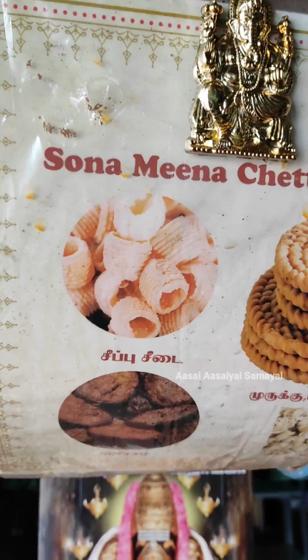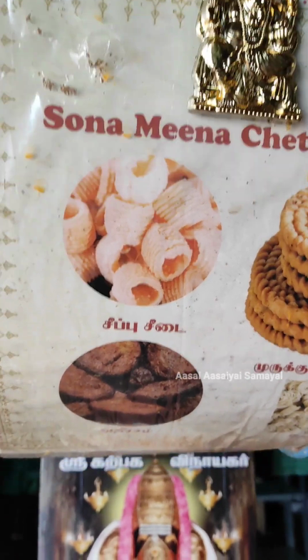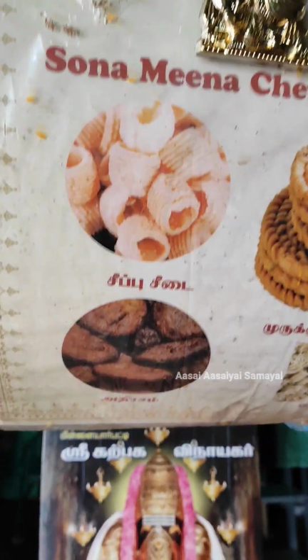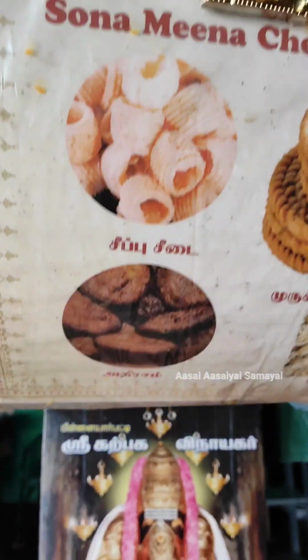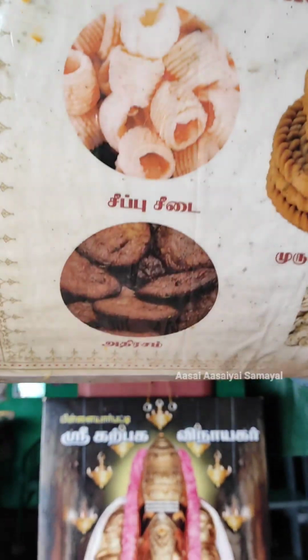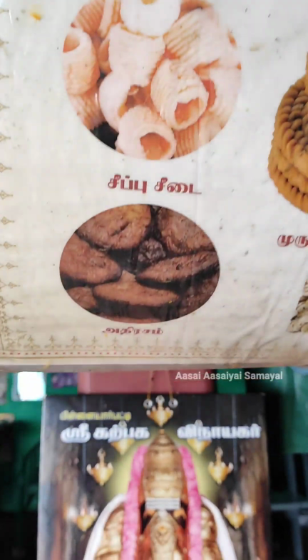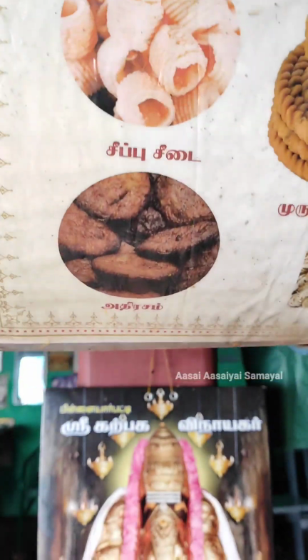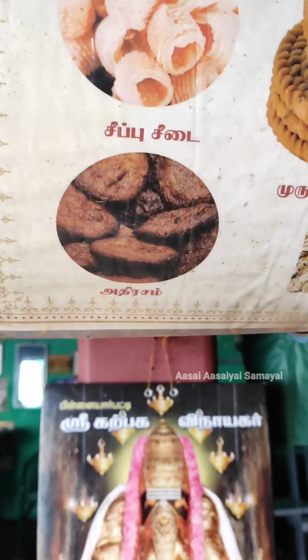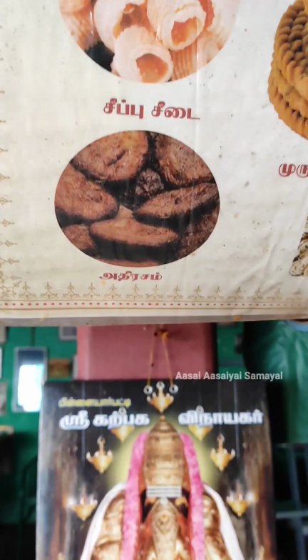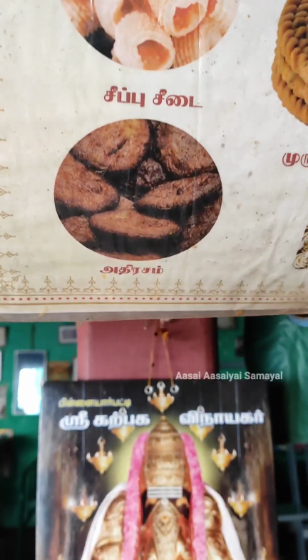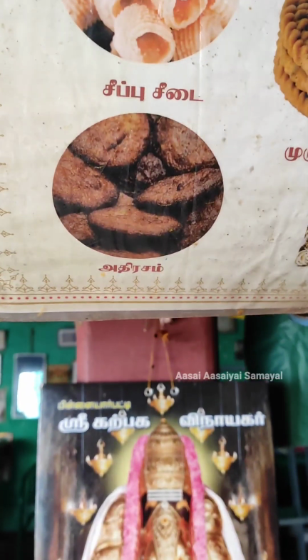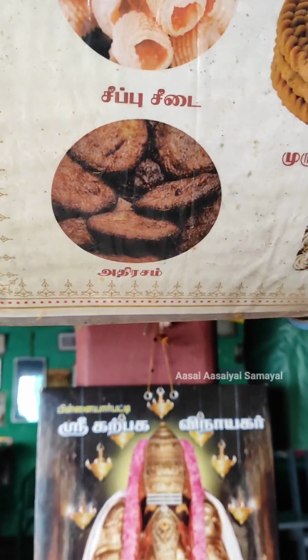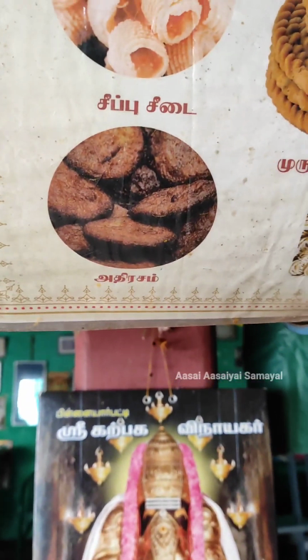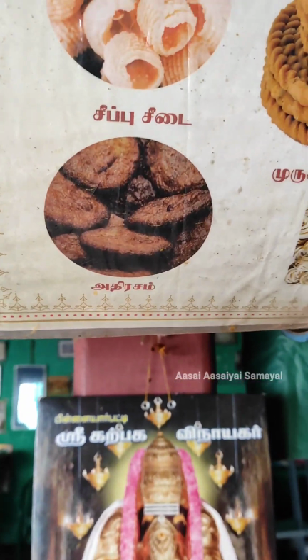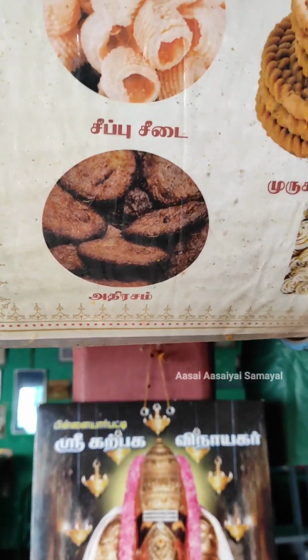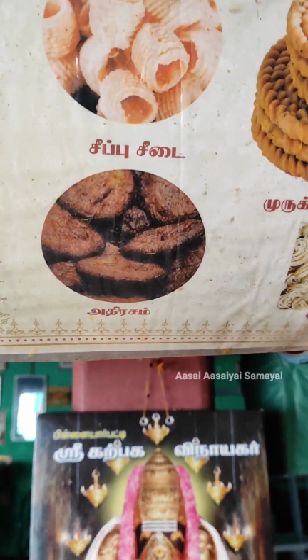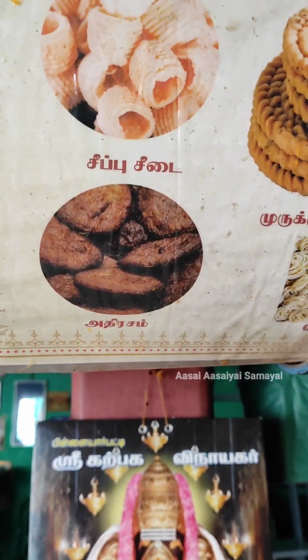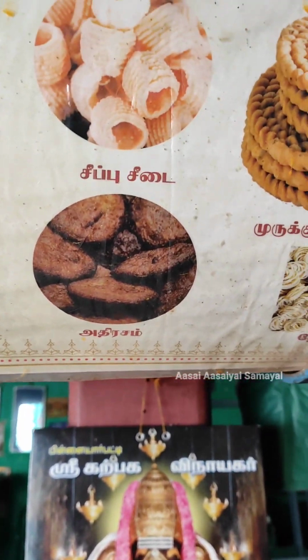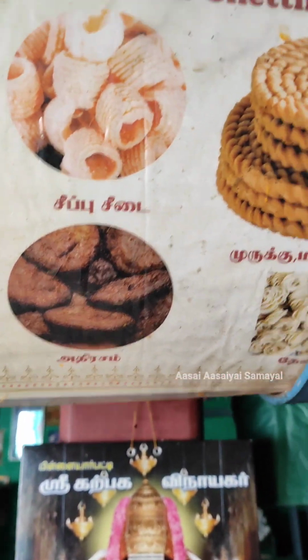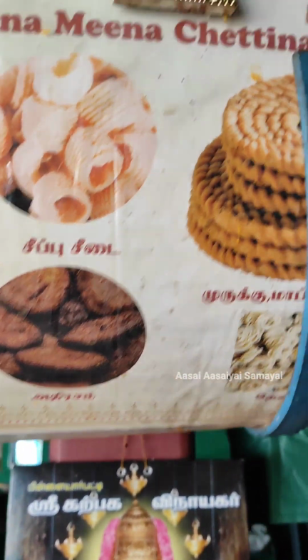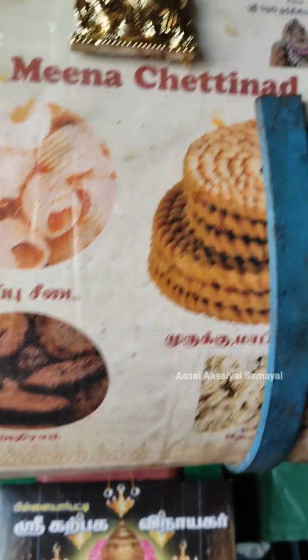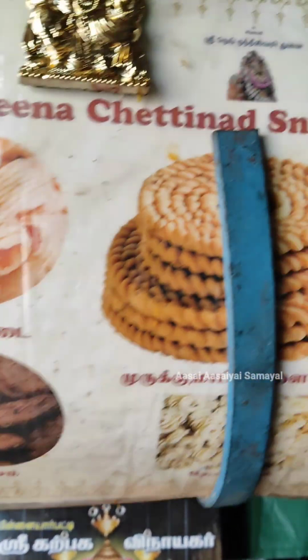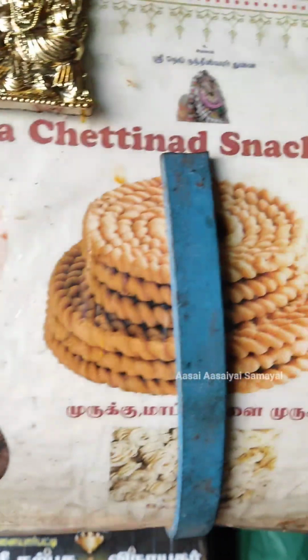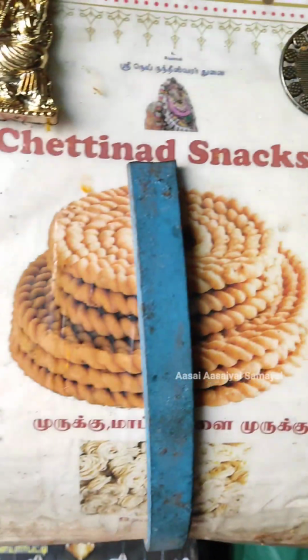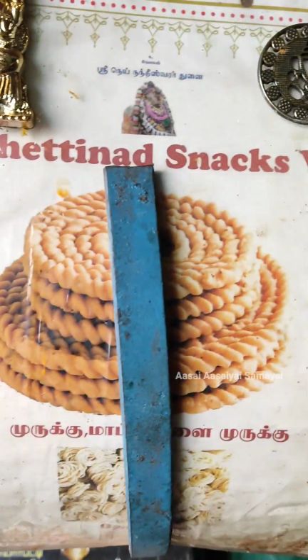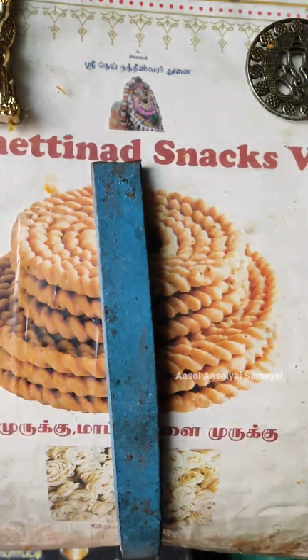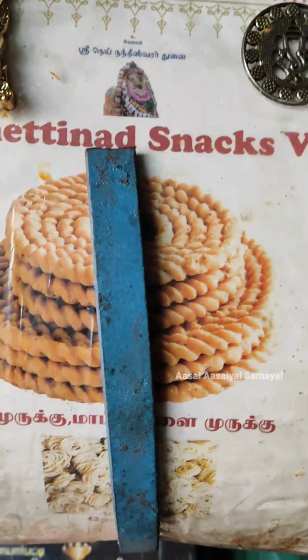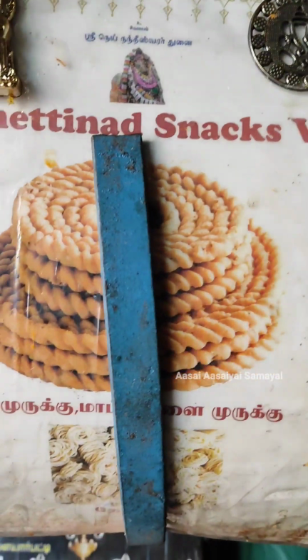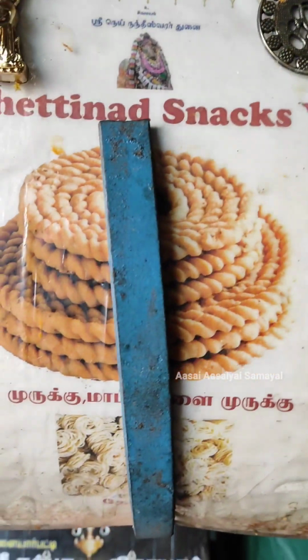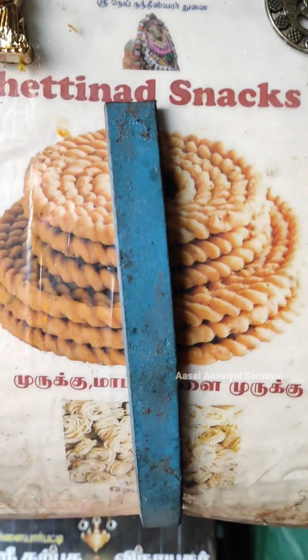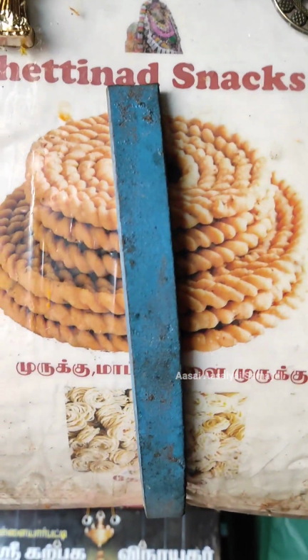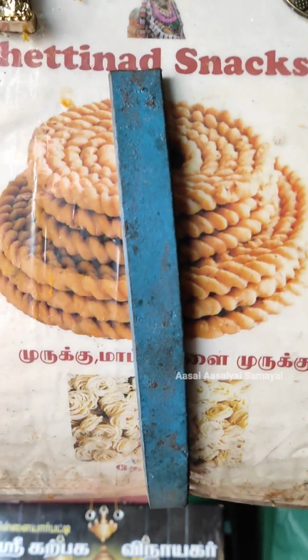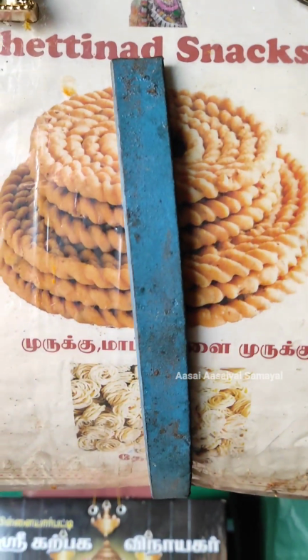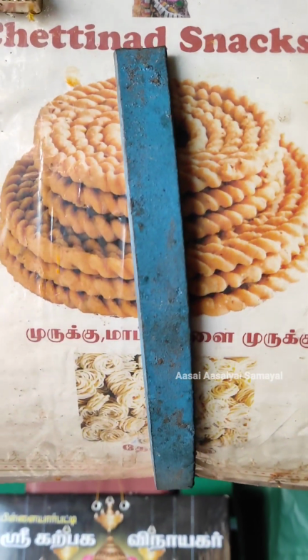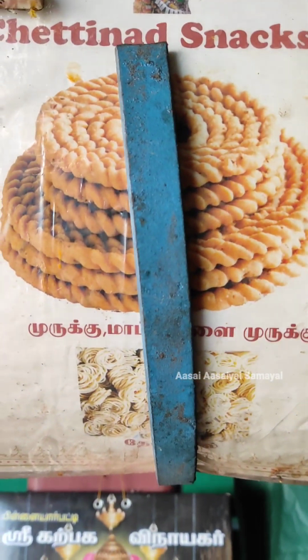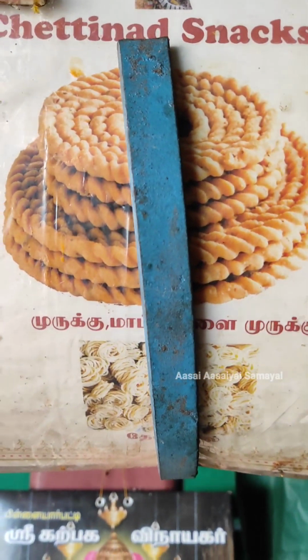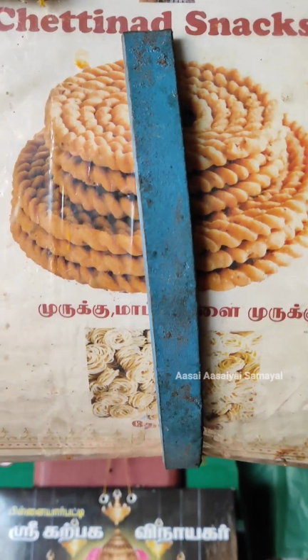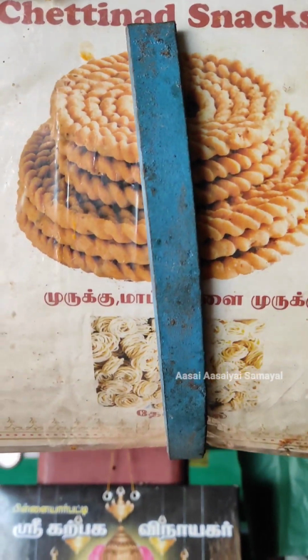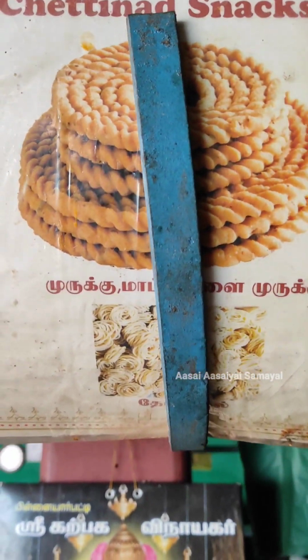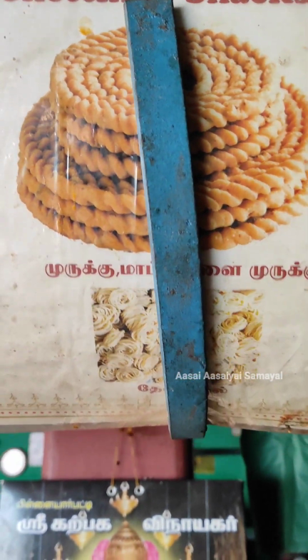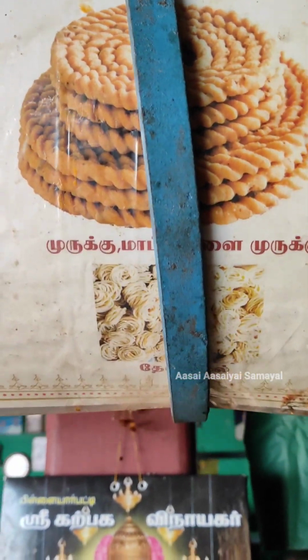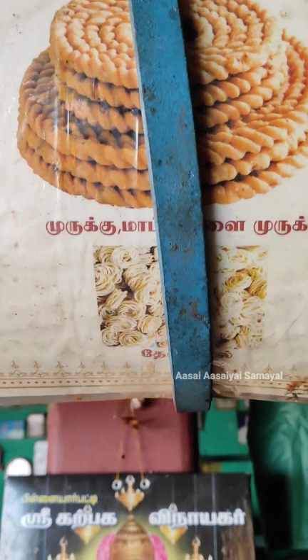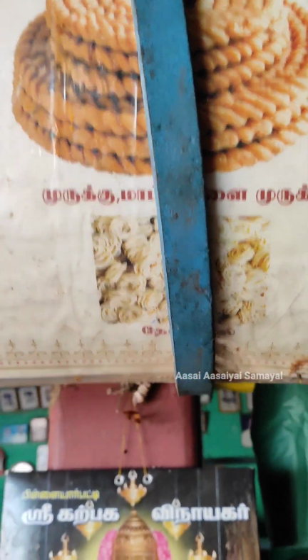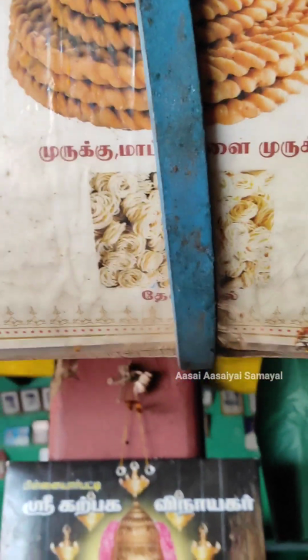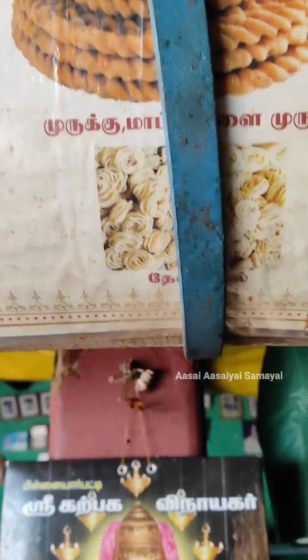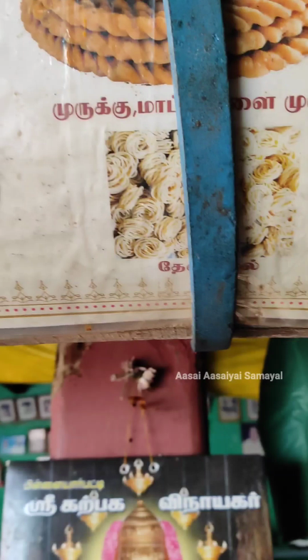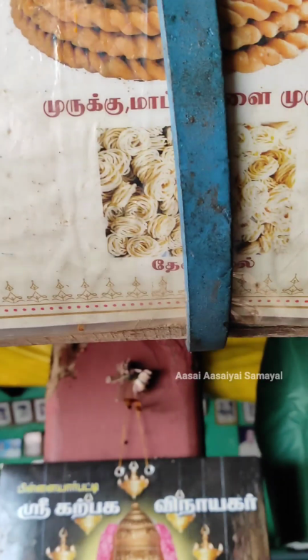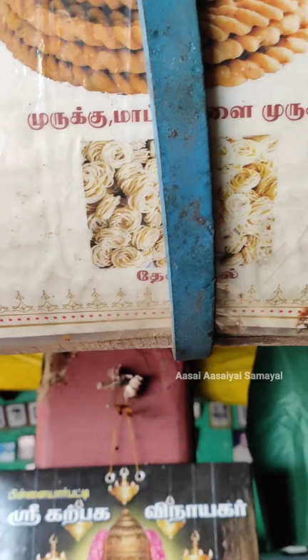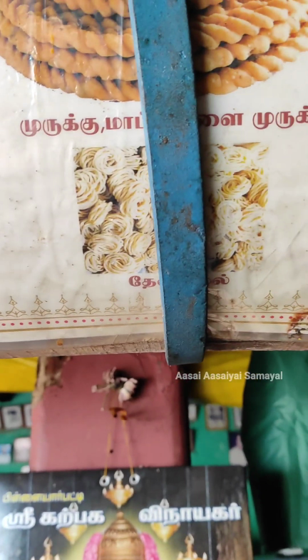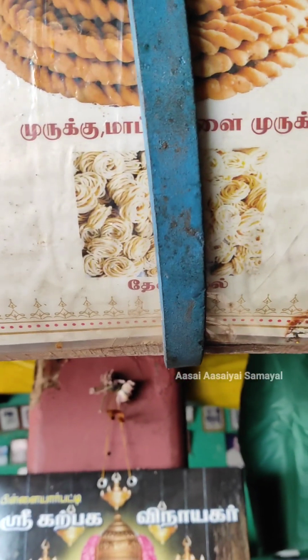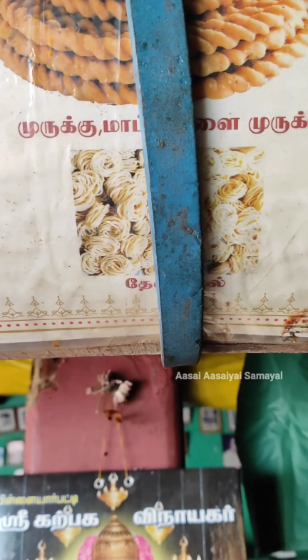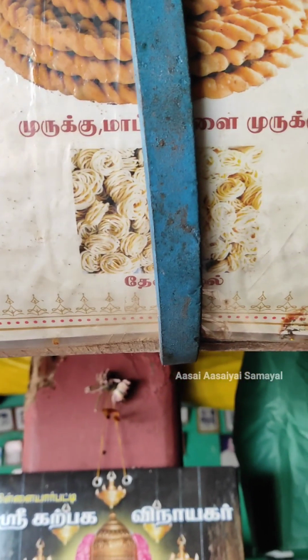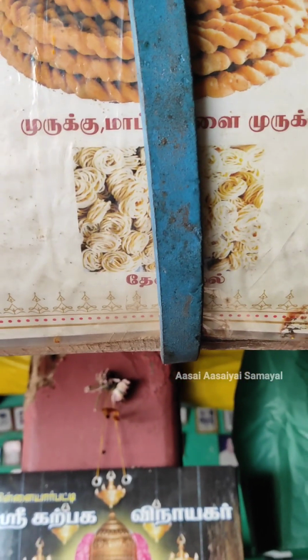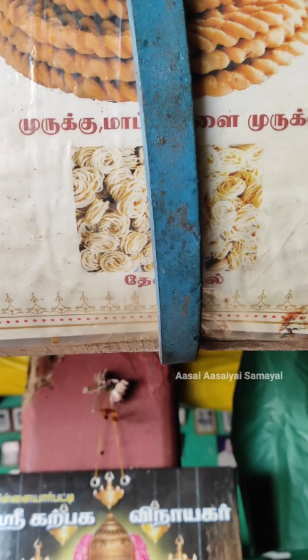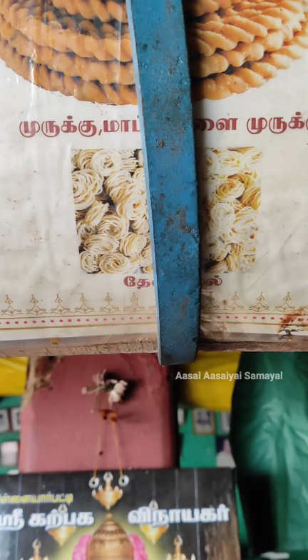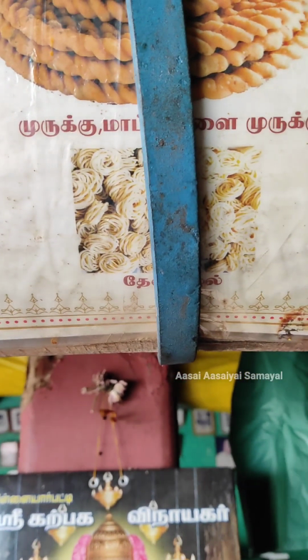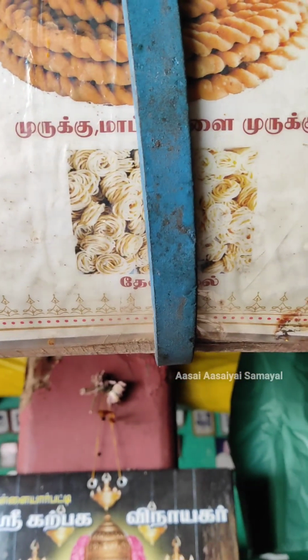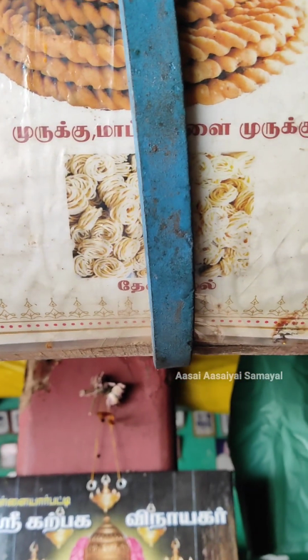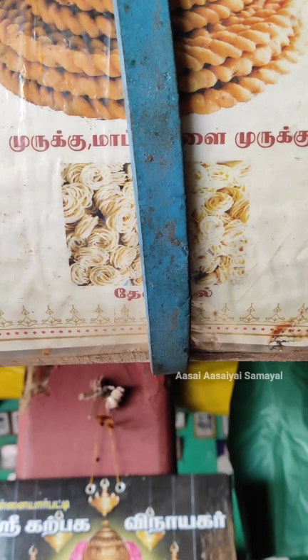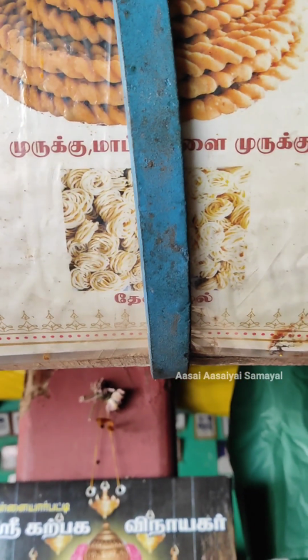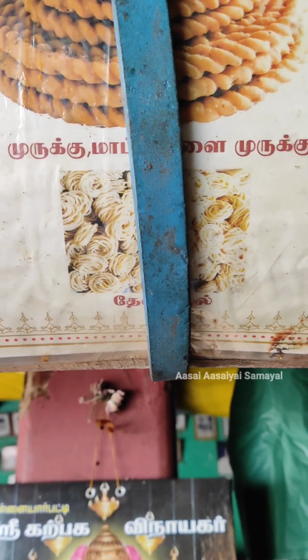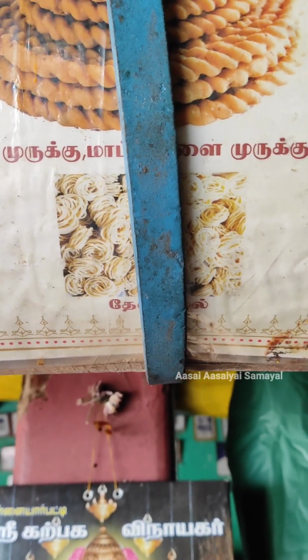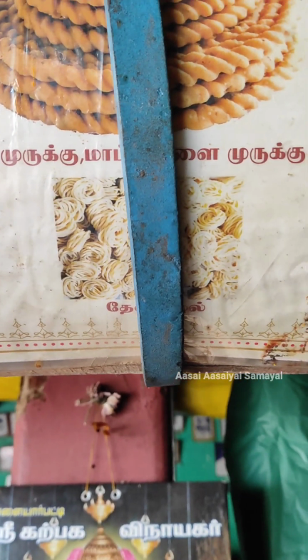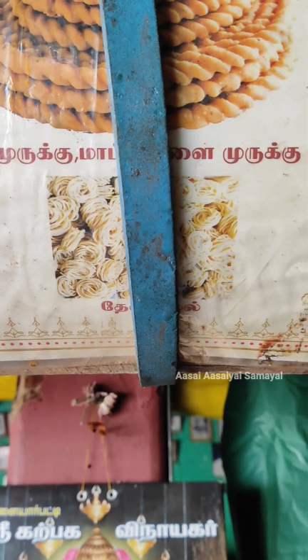The name is Sona, Meena — Chettinad snacks. So I know this is what I know.